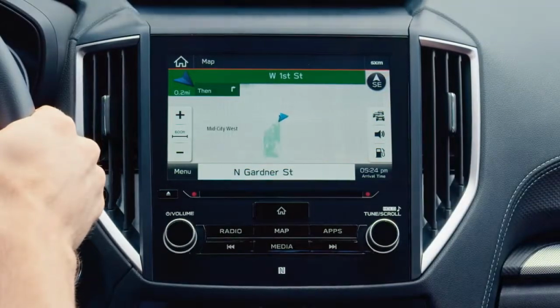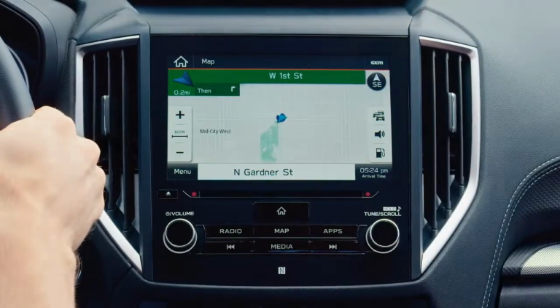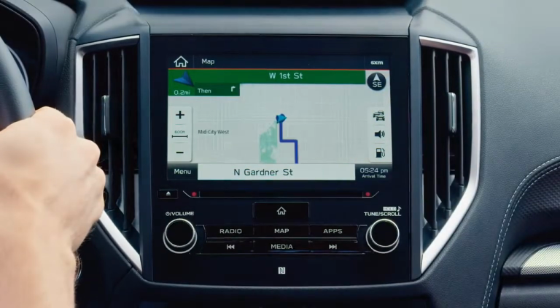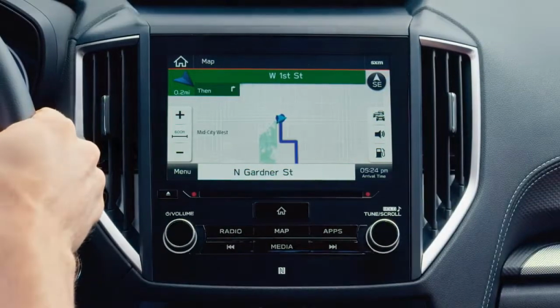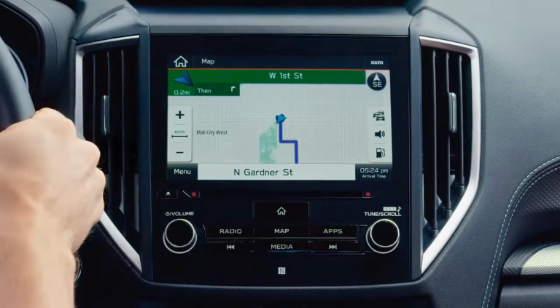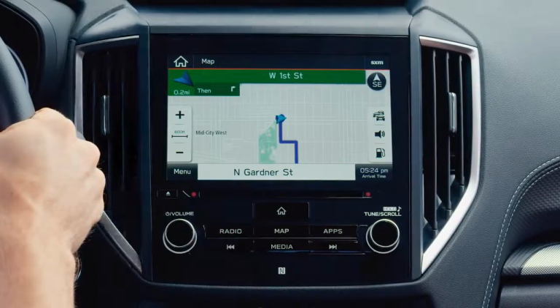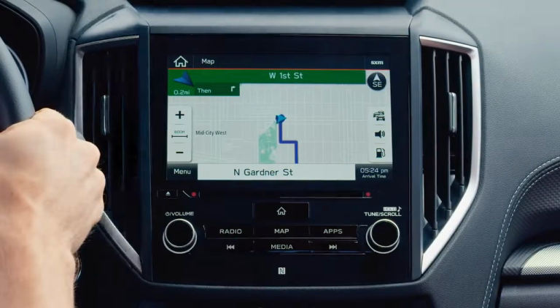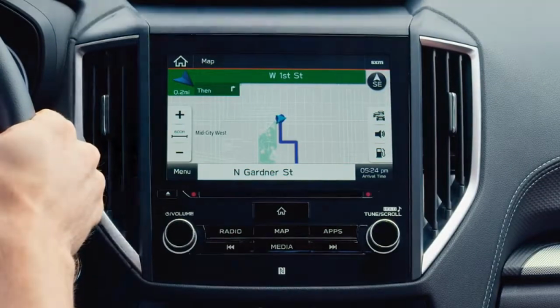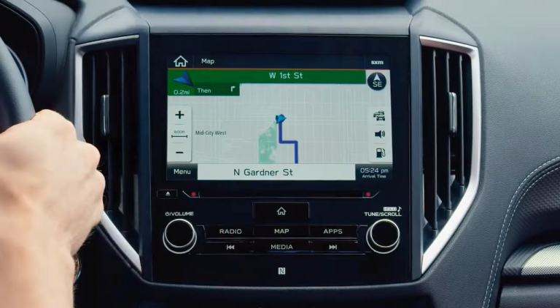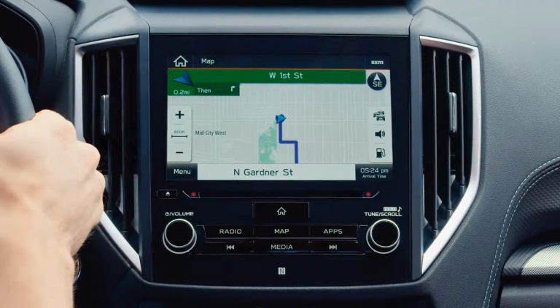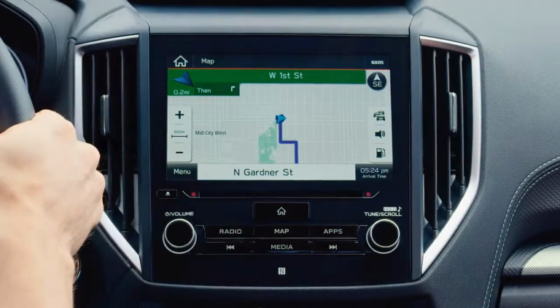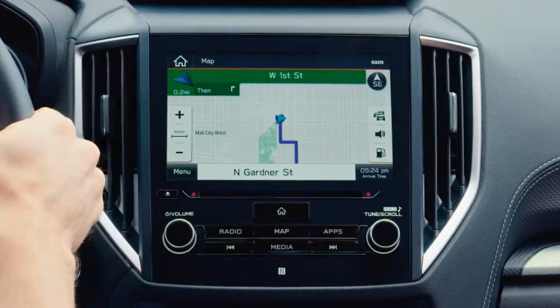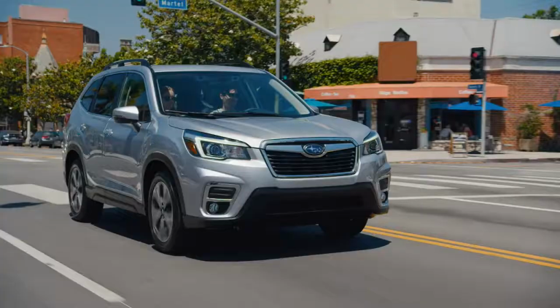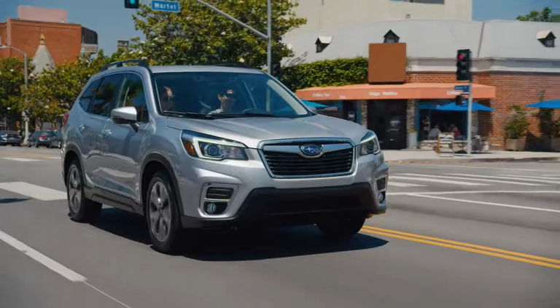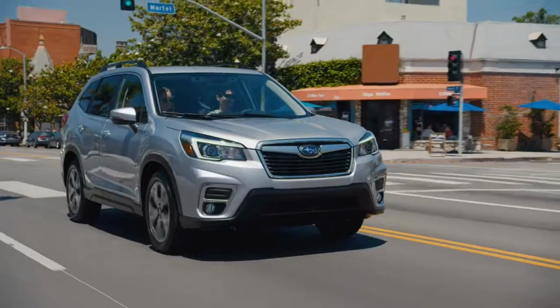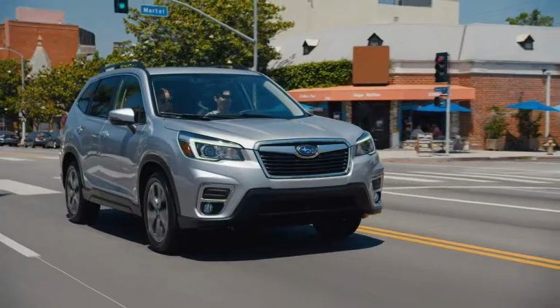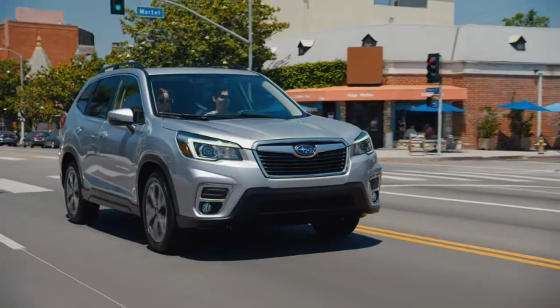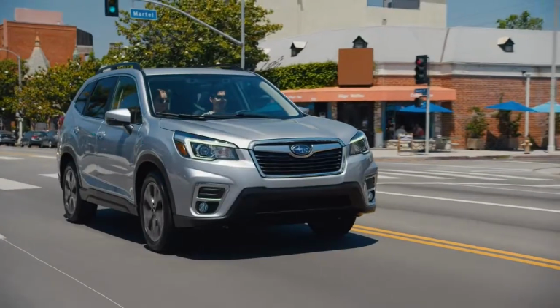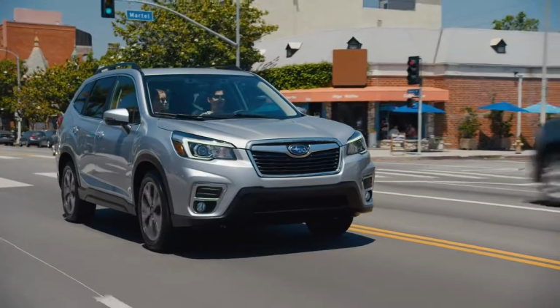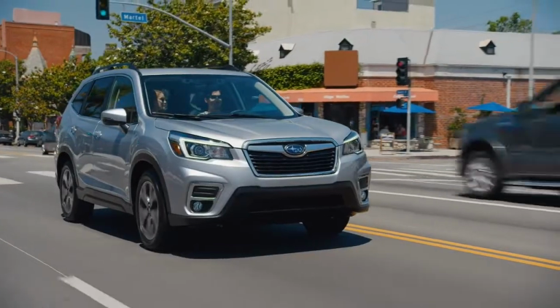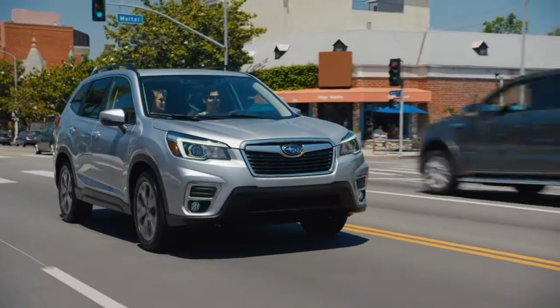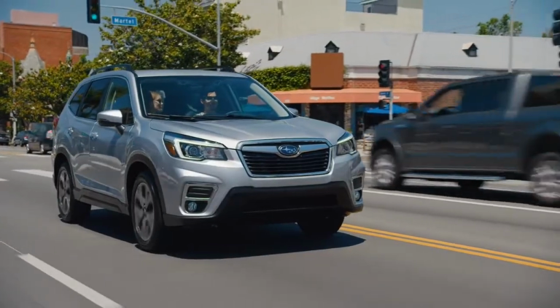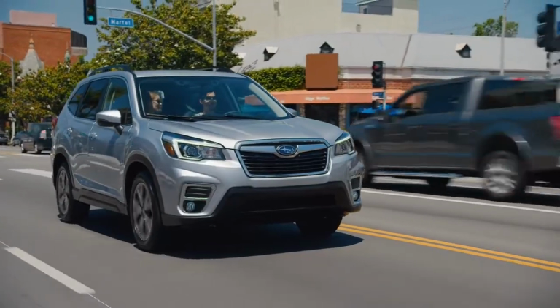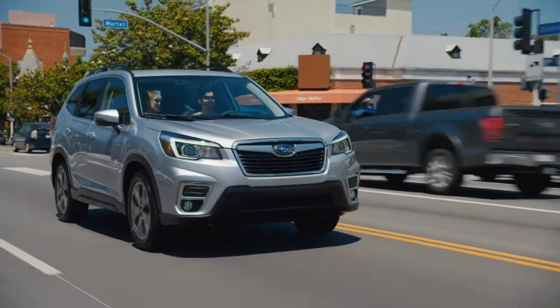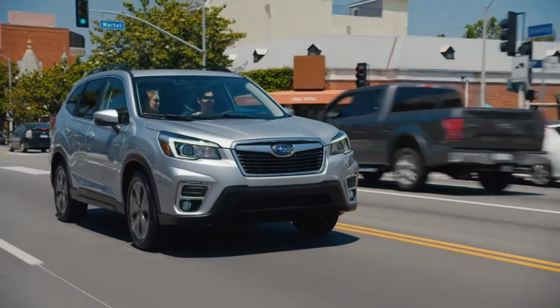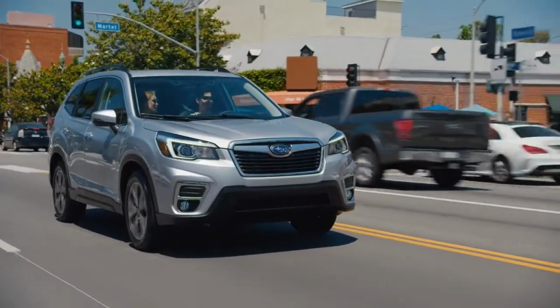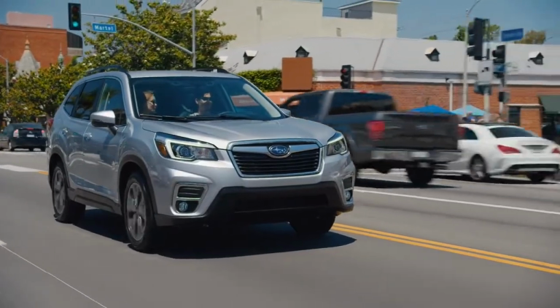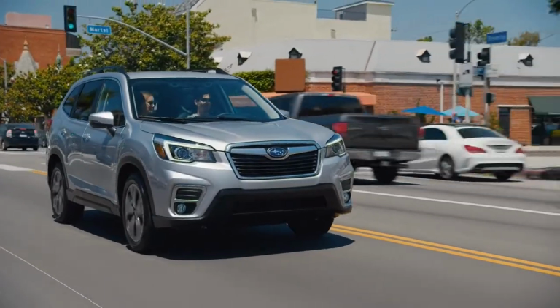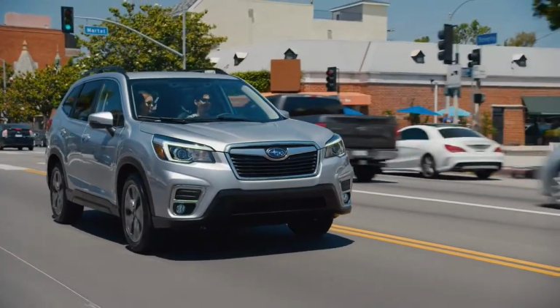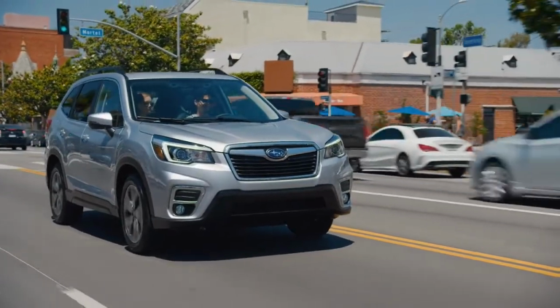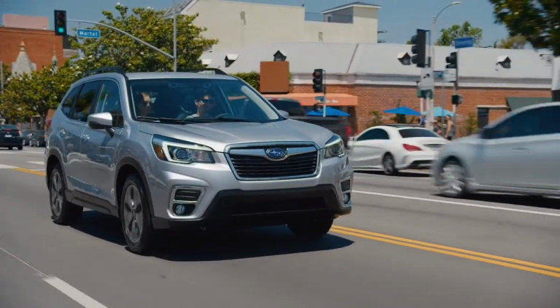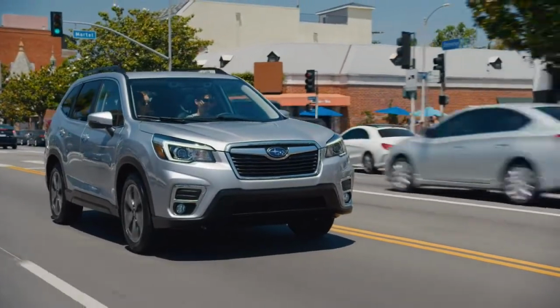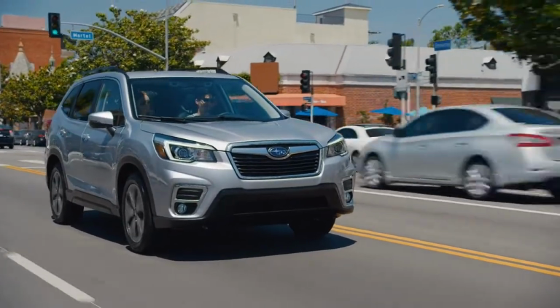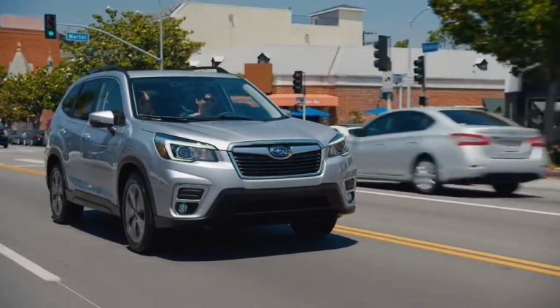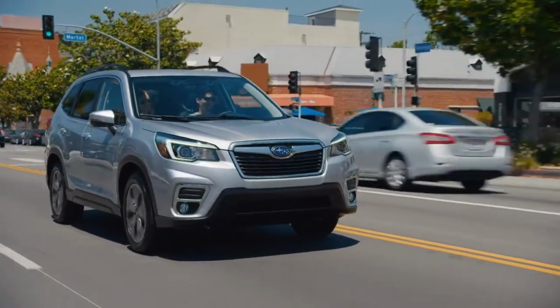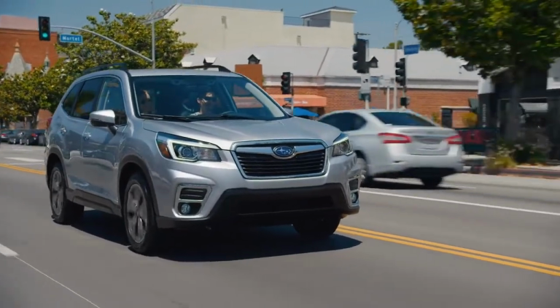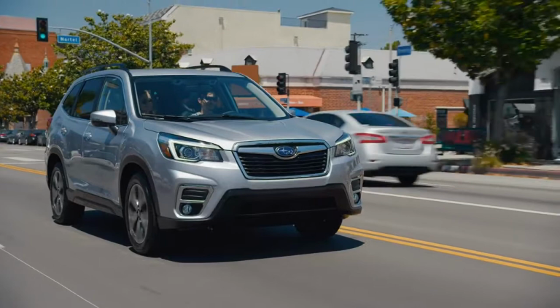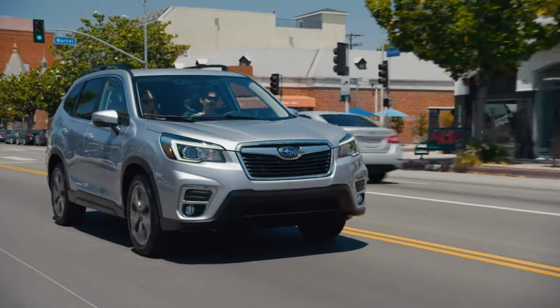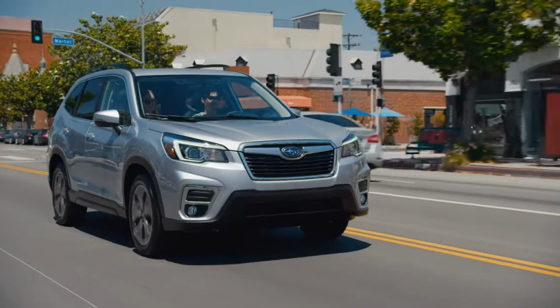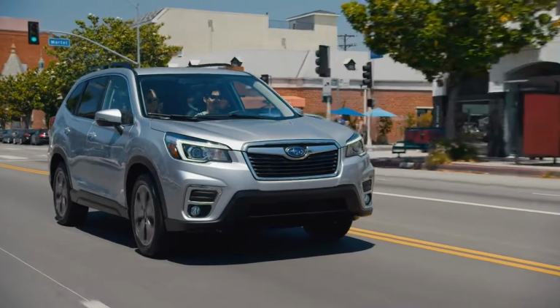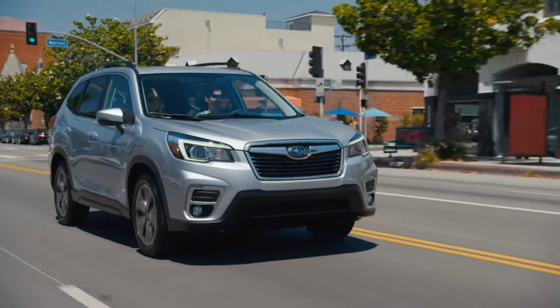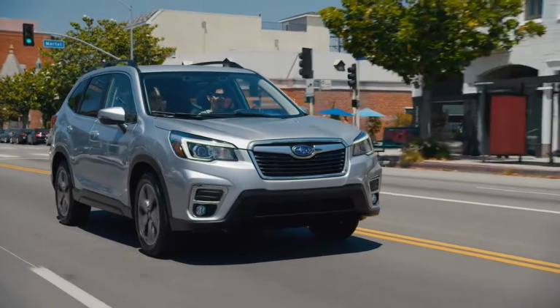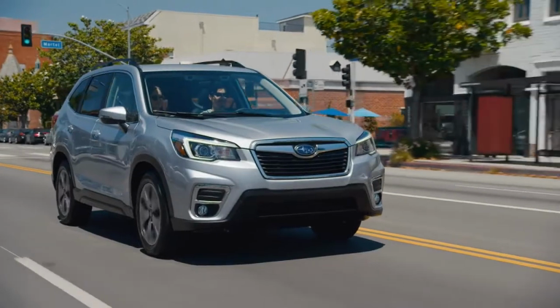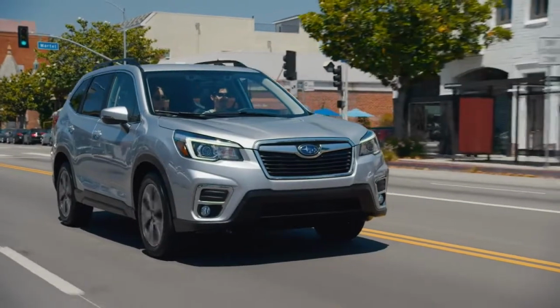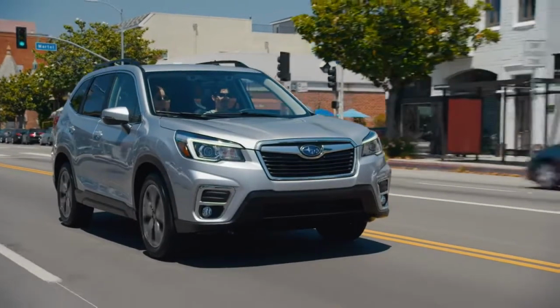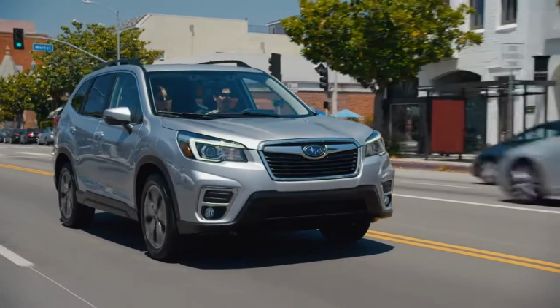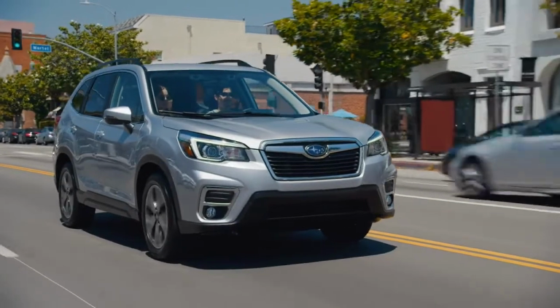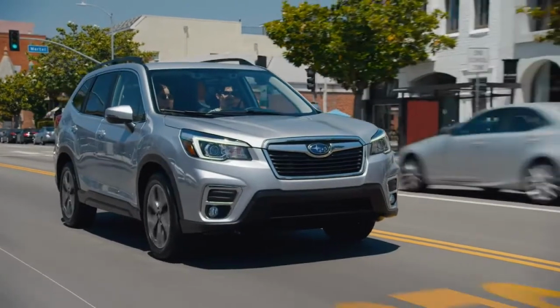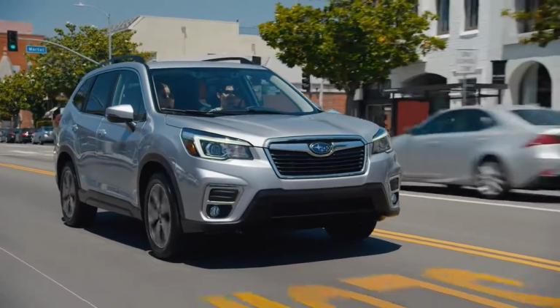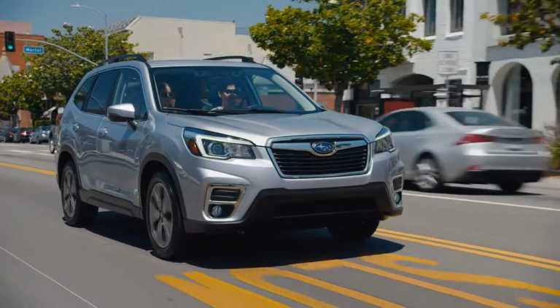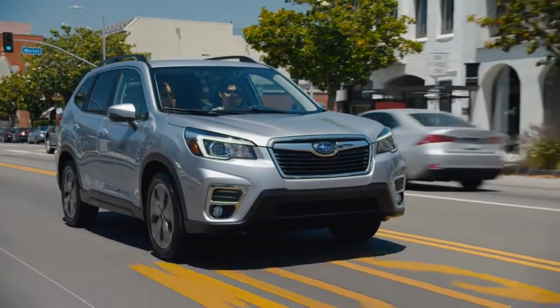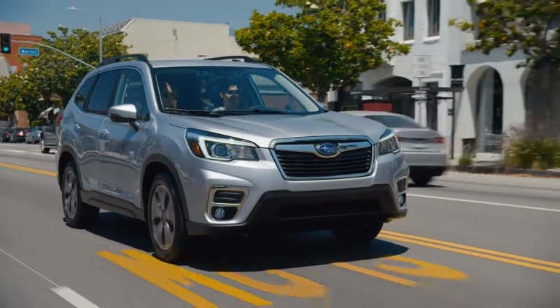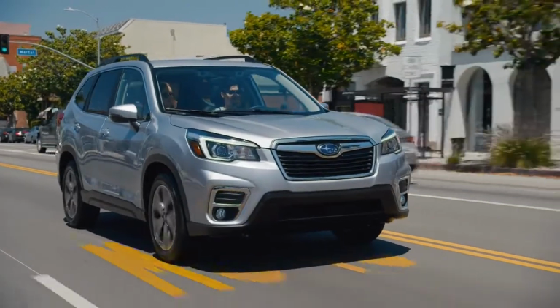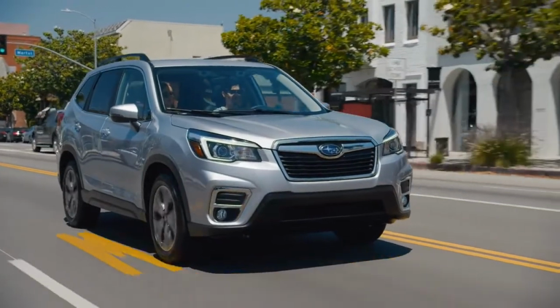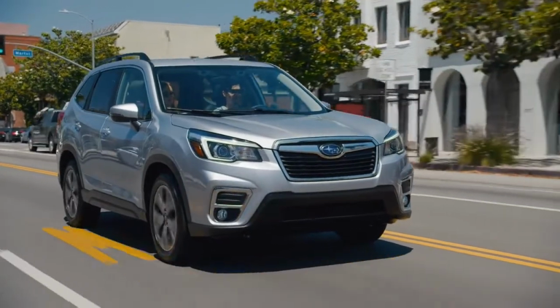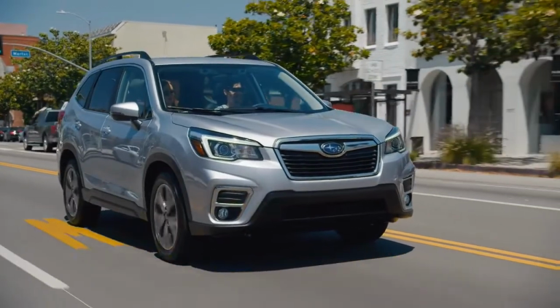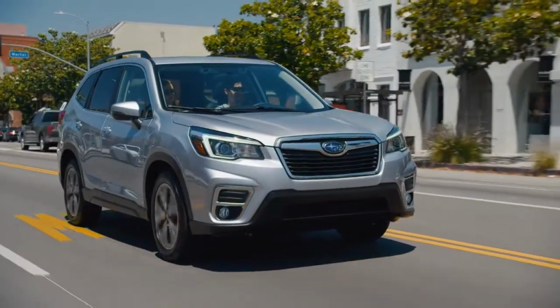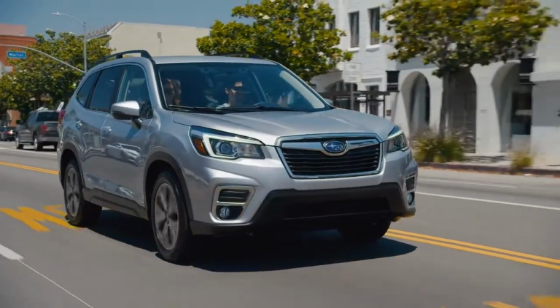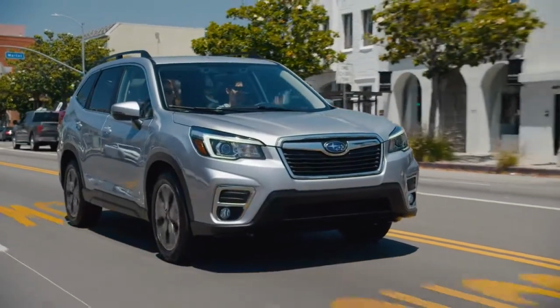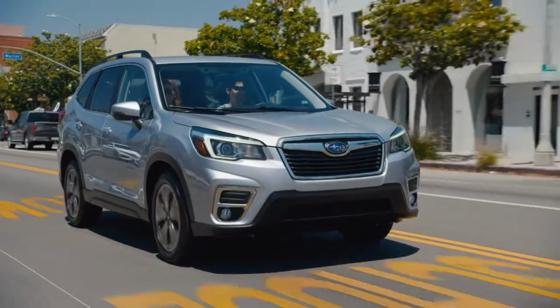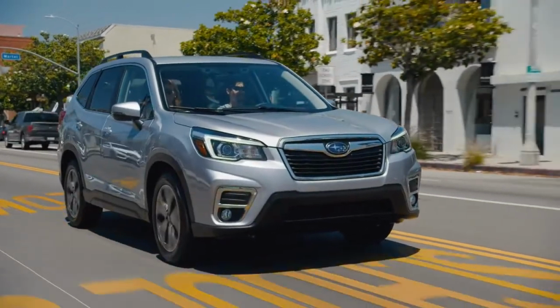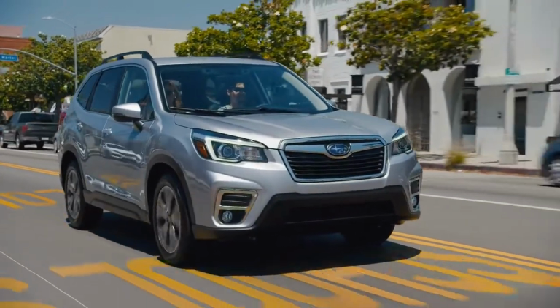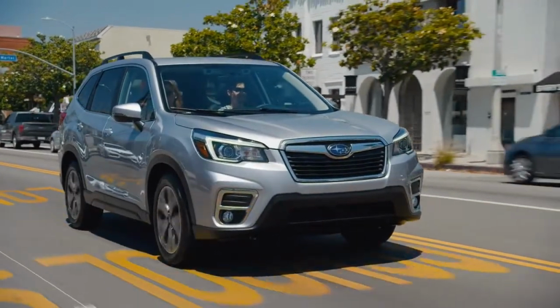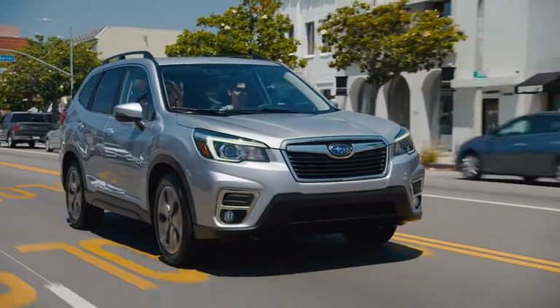Okay, you're all set. With Subaru Starlink safety and security, you have the freedom to make plans anytime, even on the go.